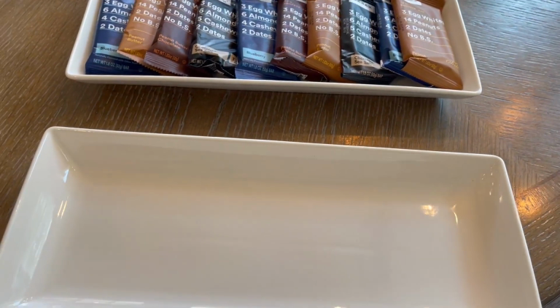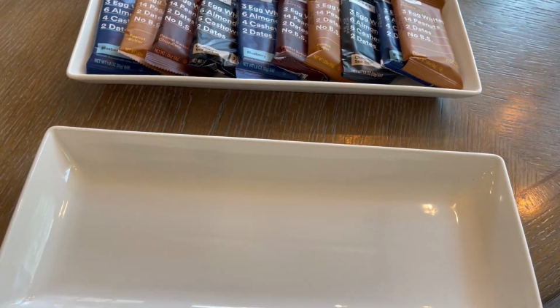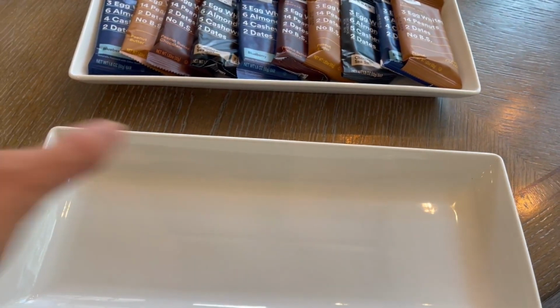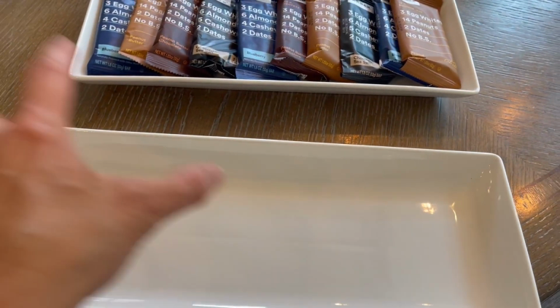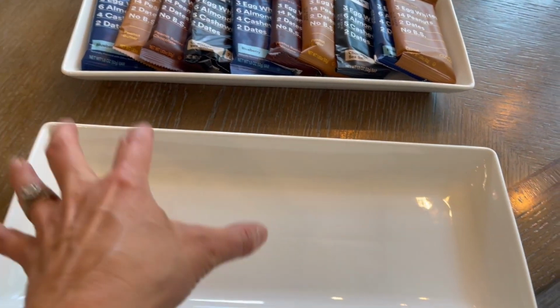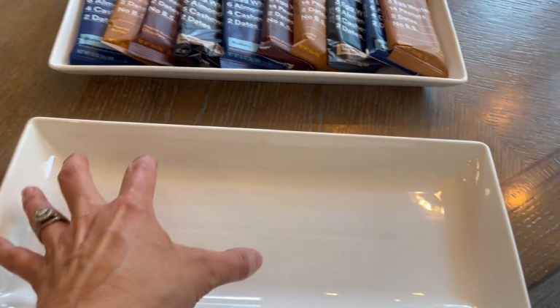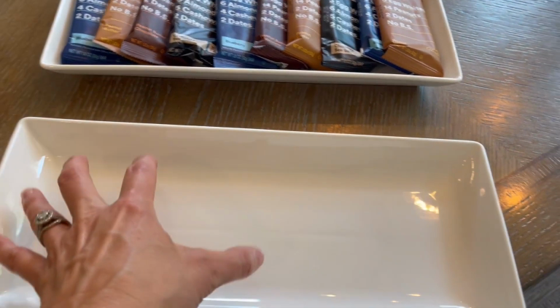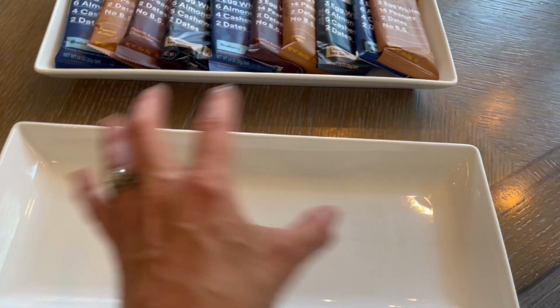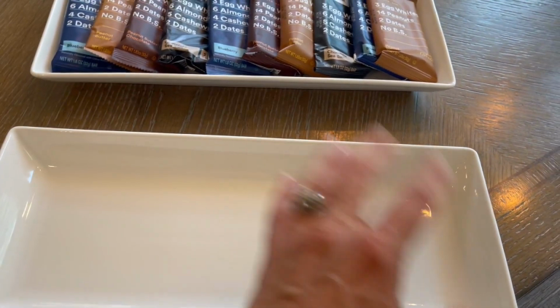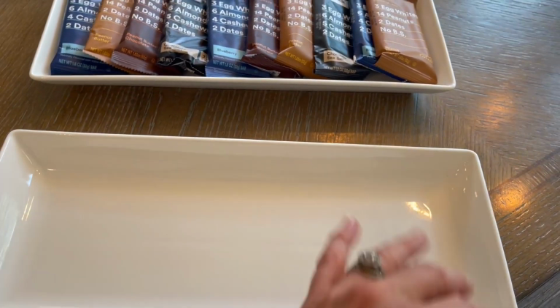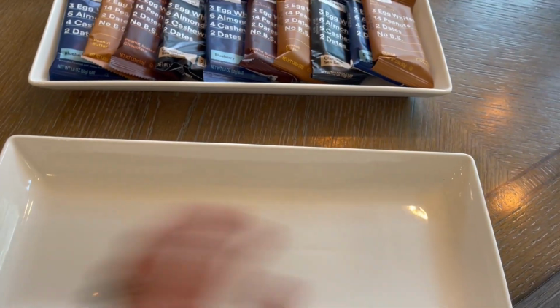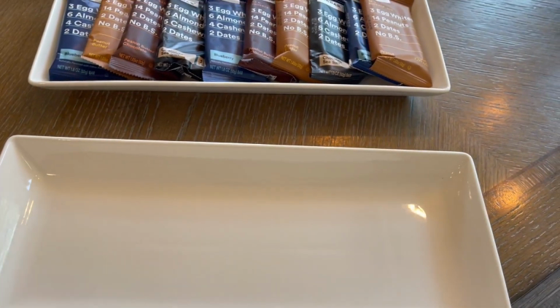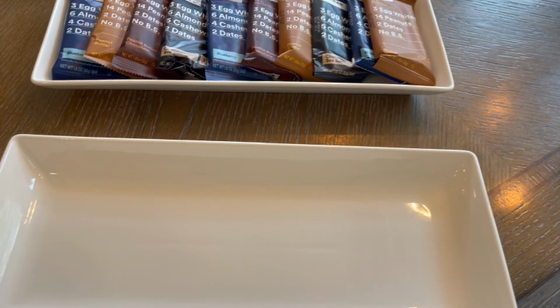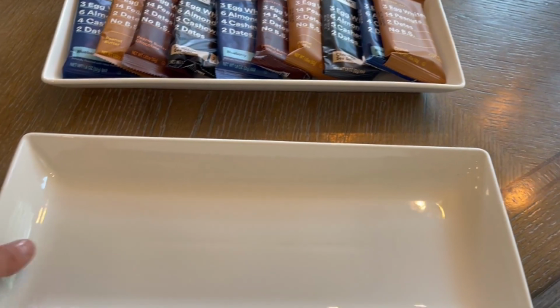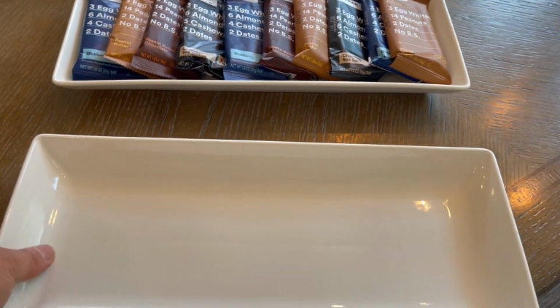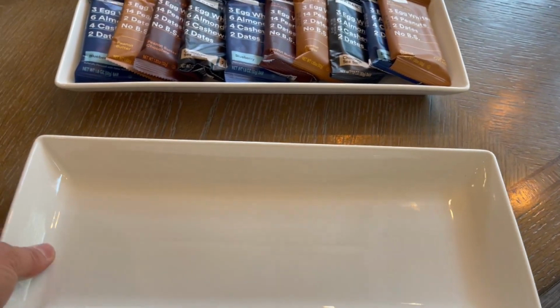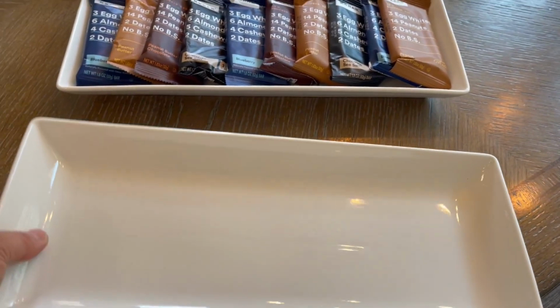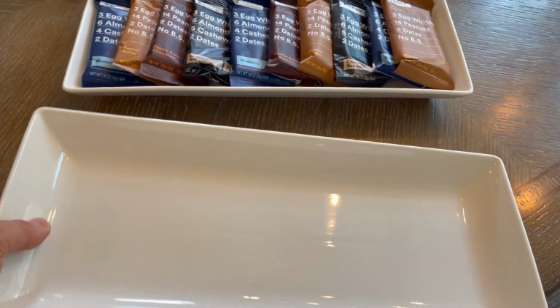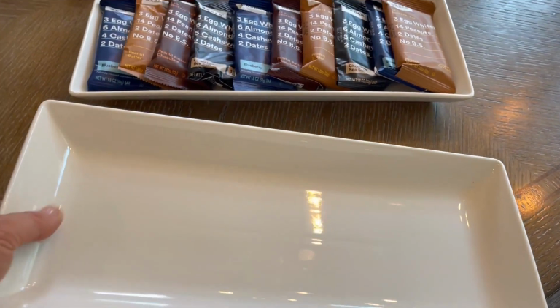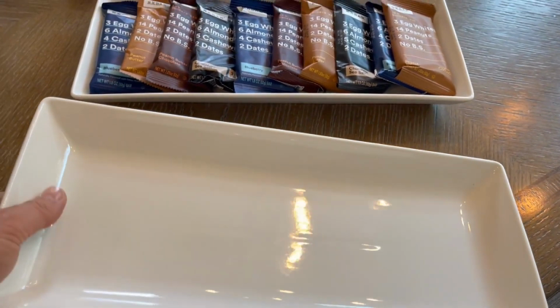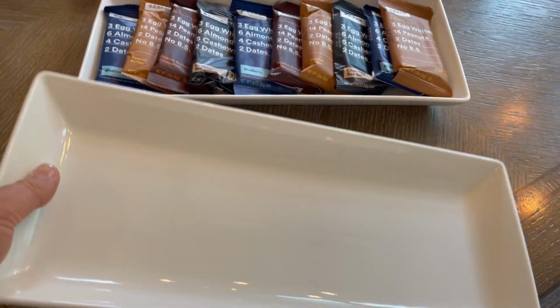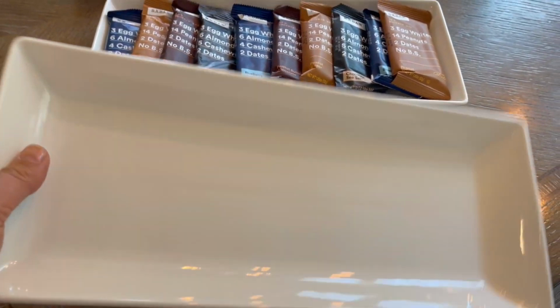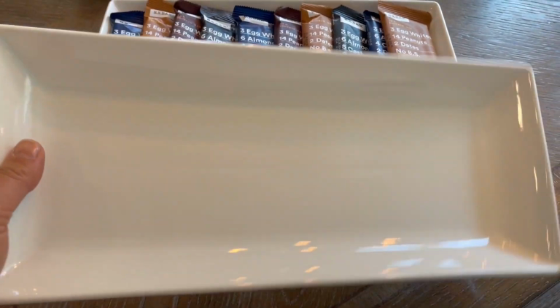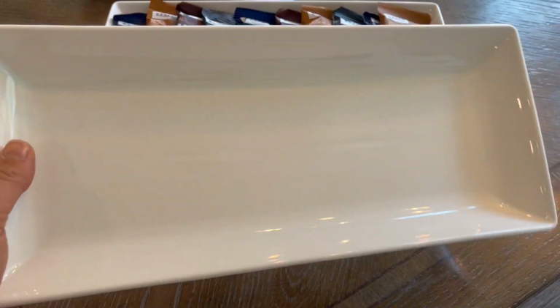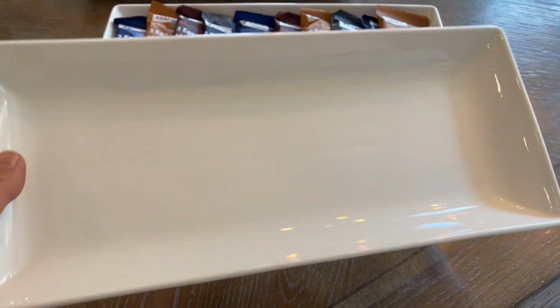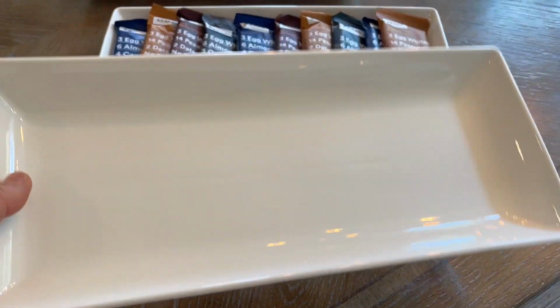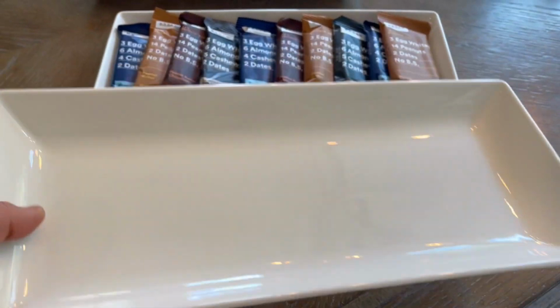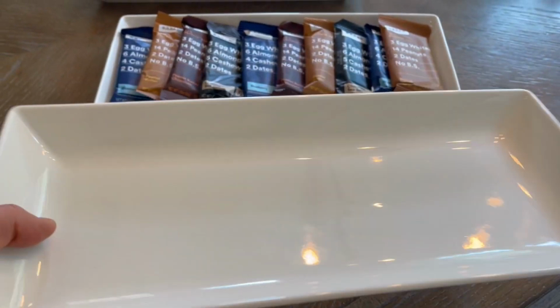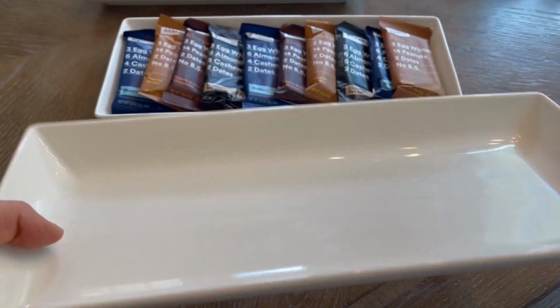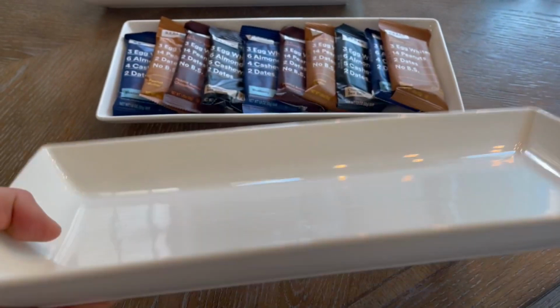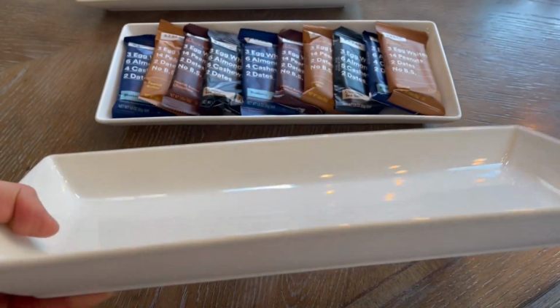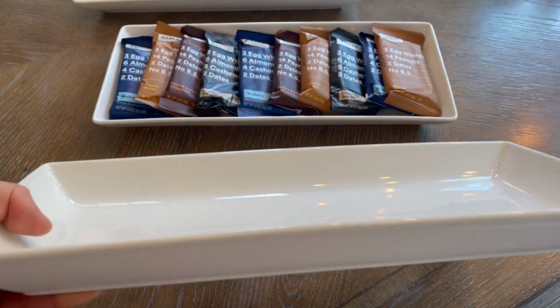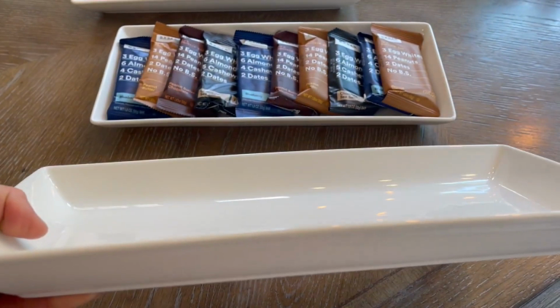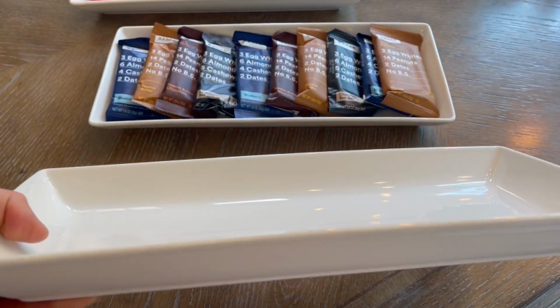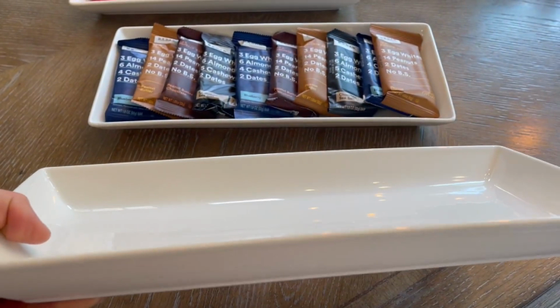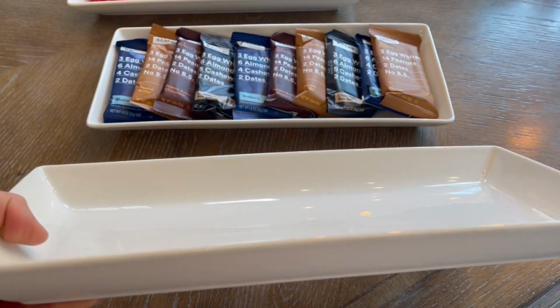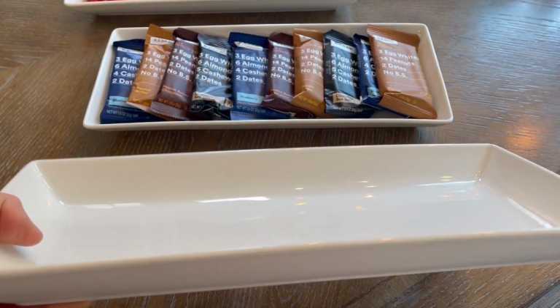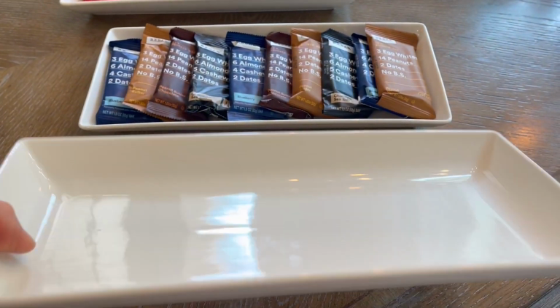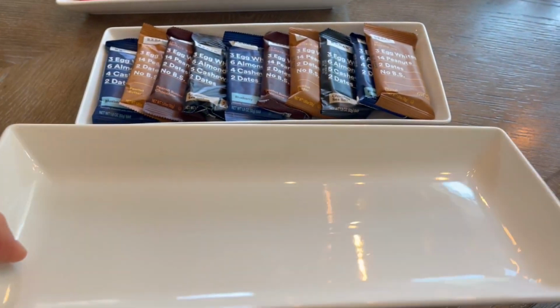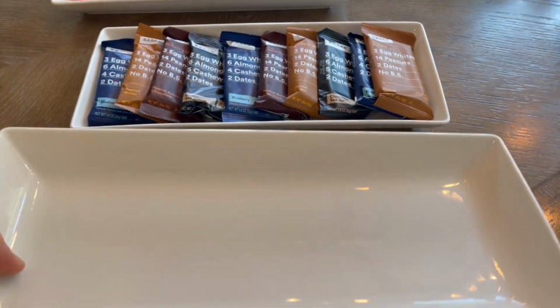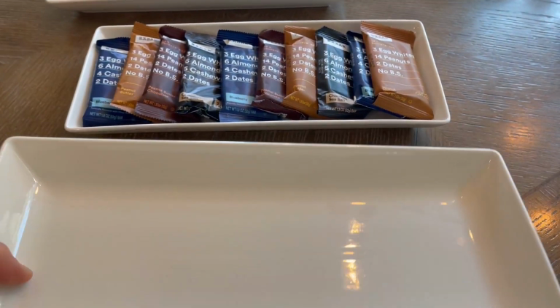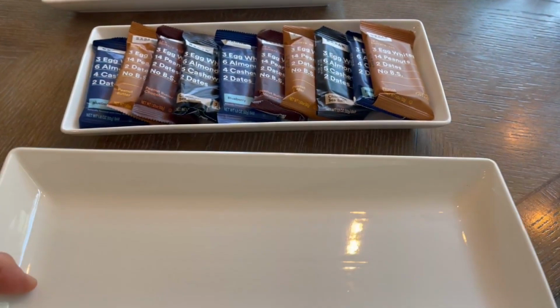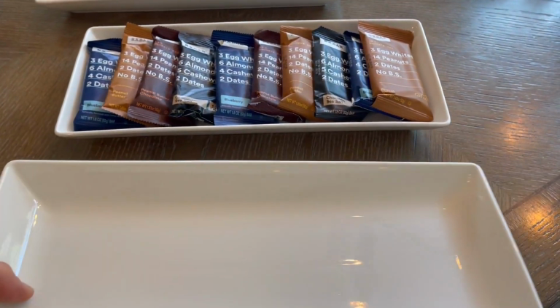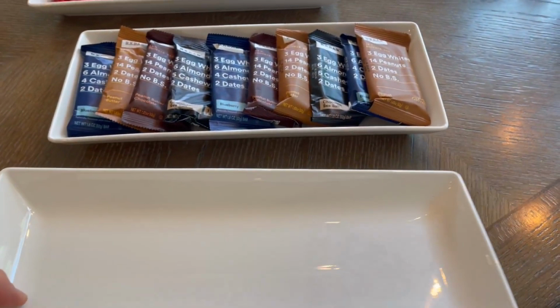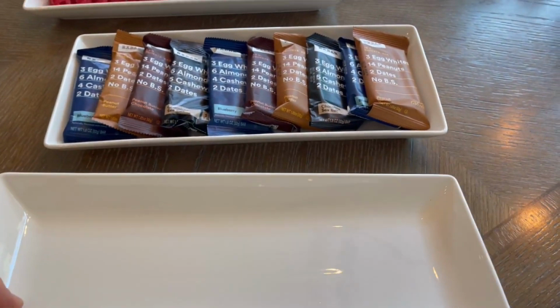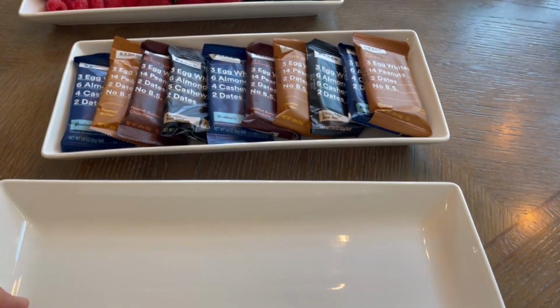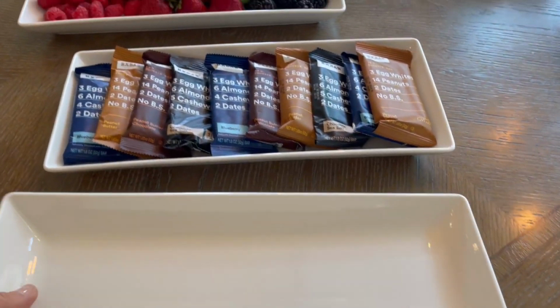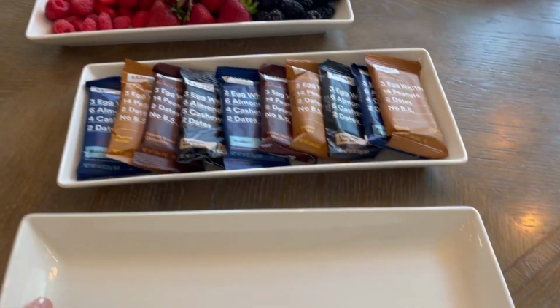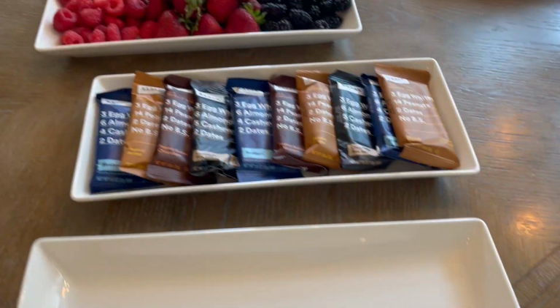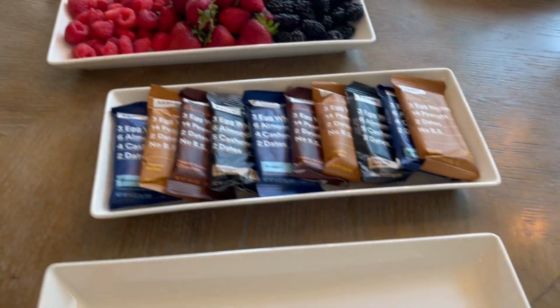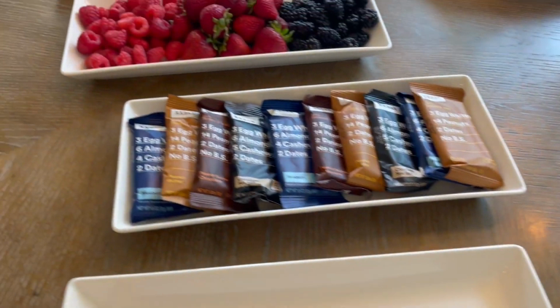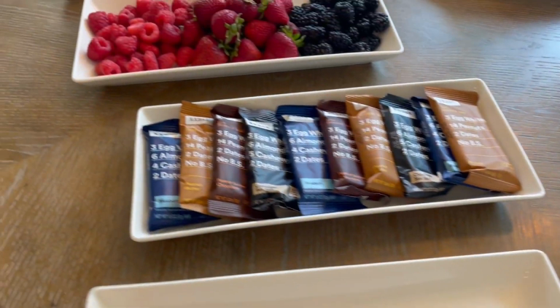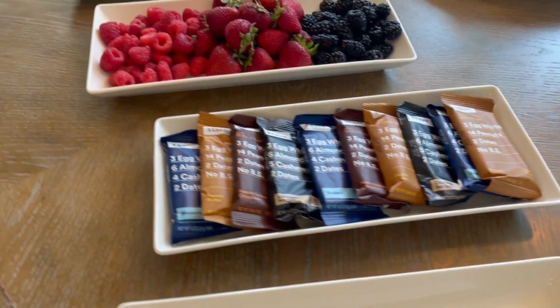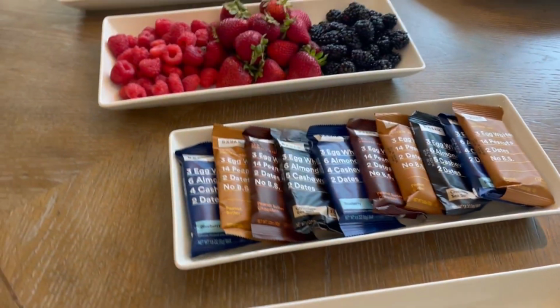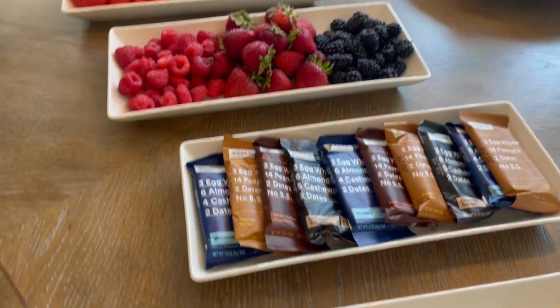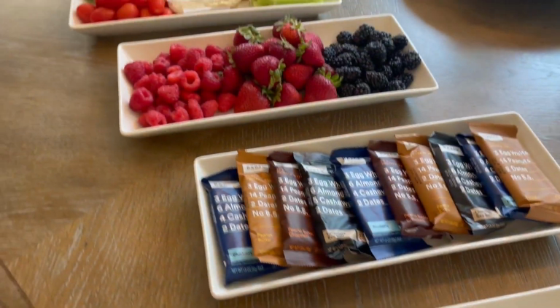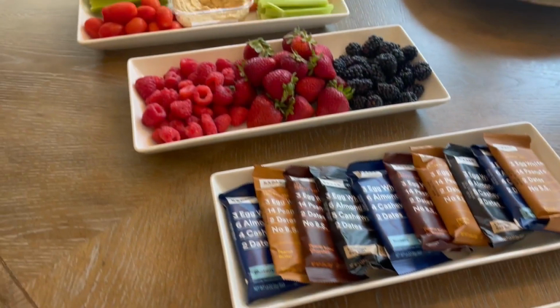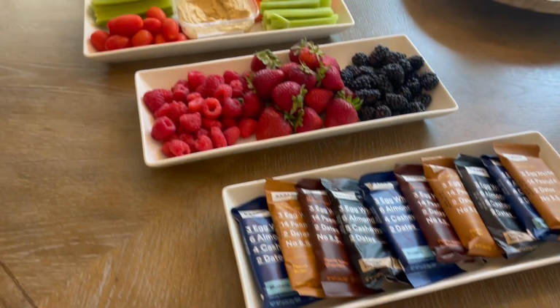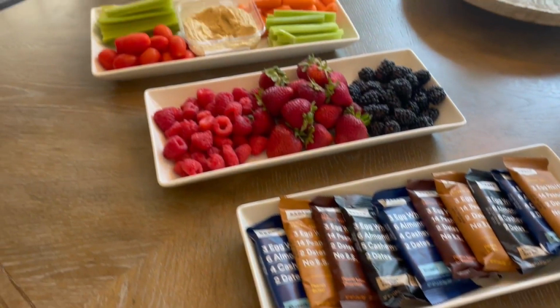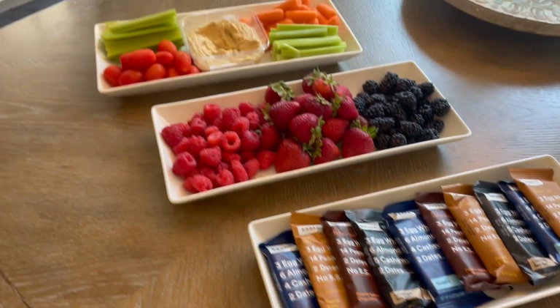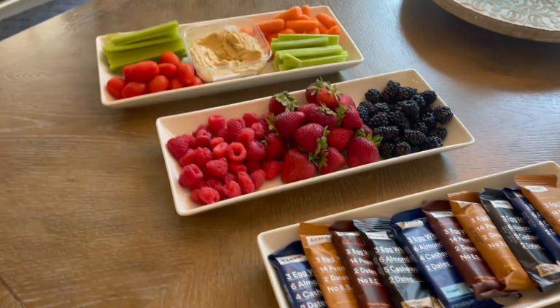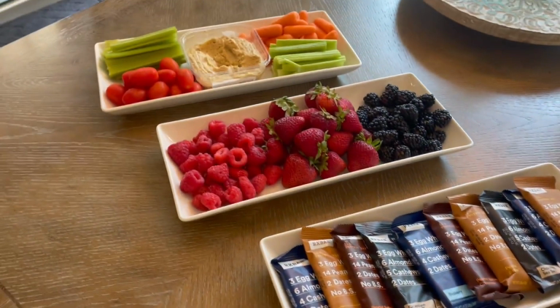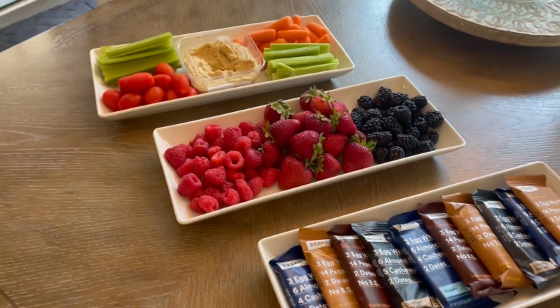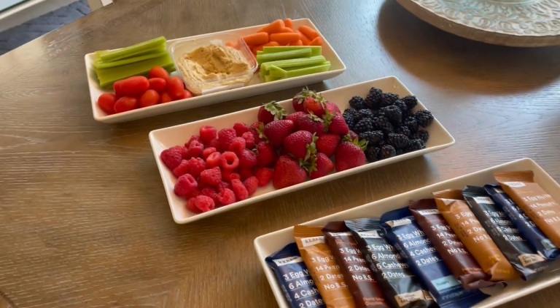Or you could do a salad and a sandwich. So you could use these for everyday use as well, not just for your entertaining needs.